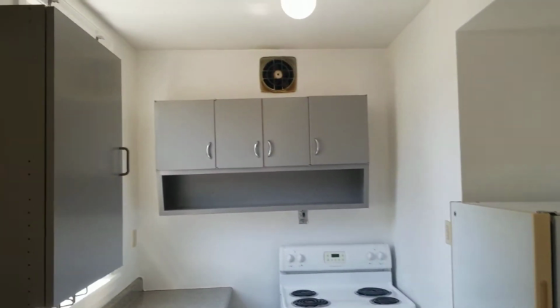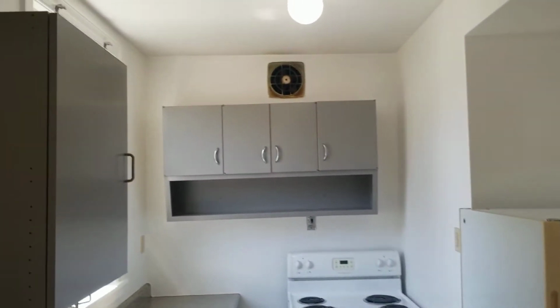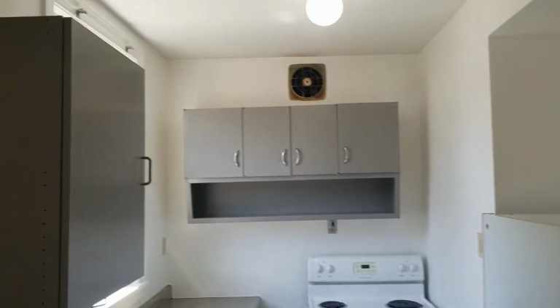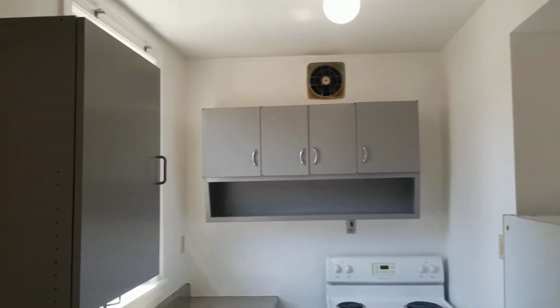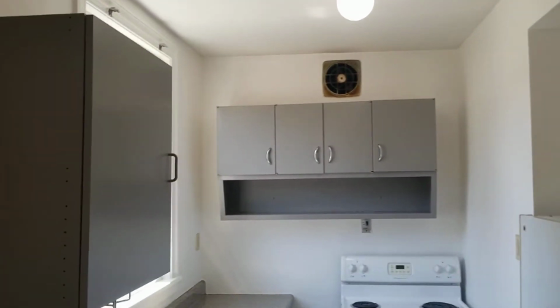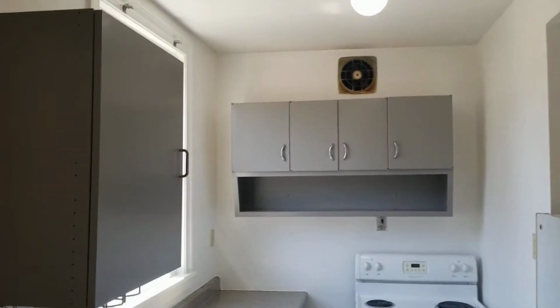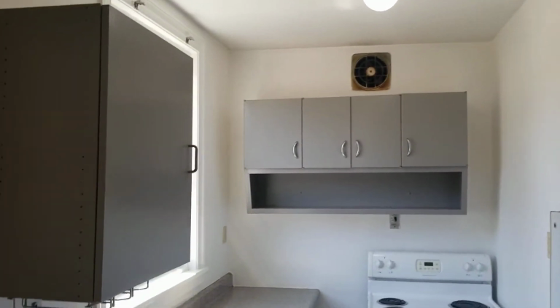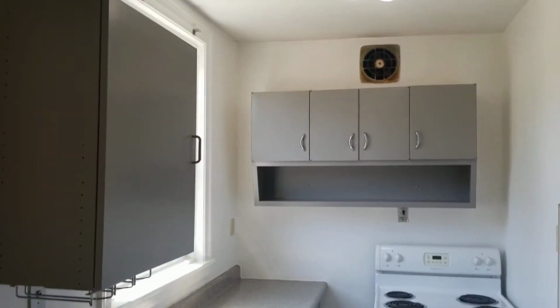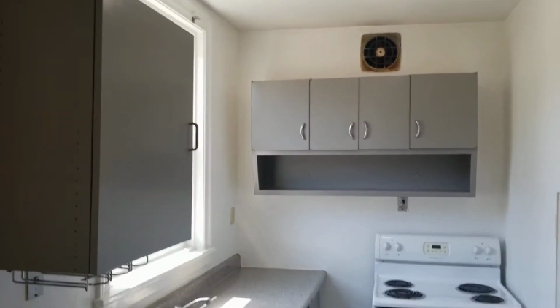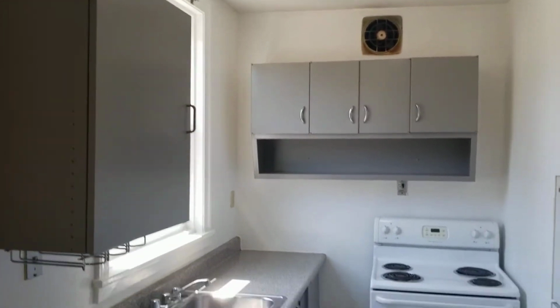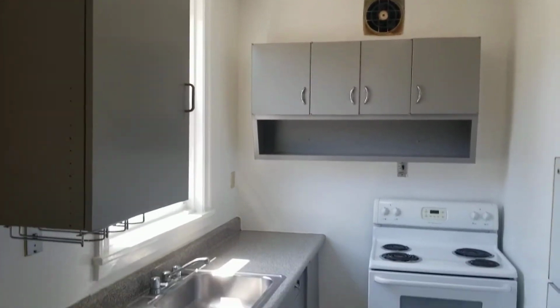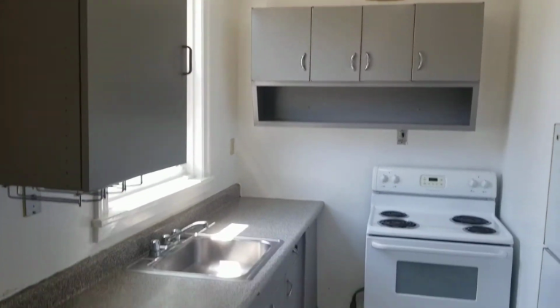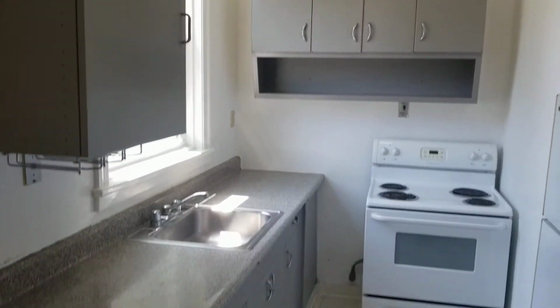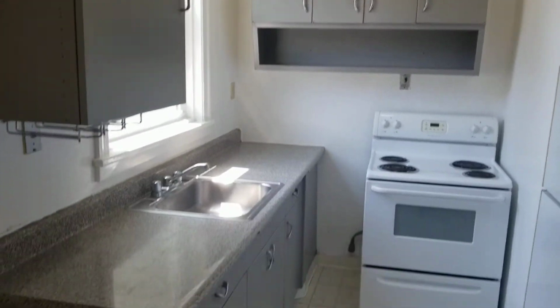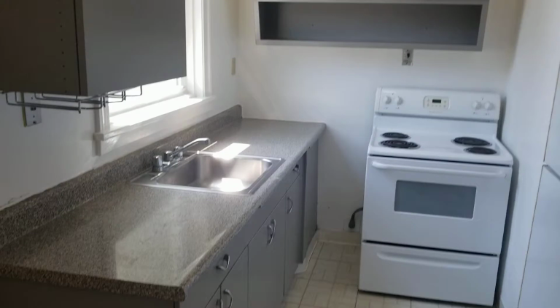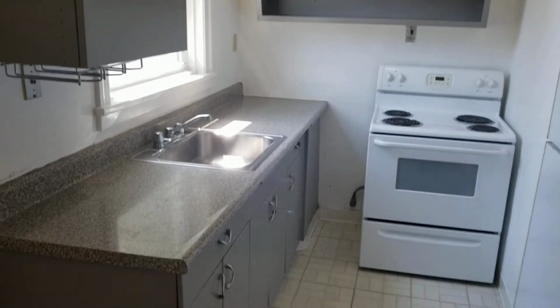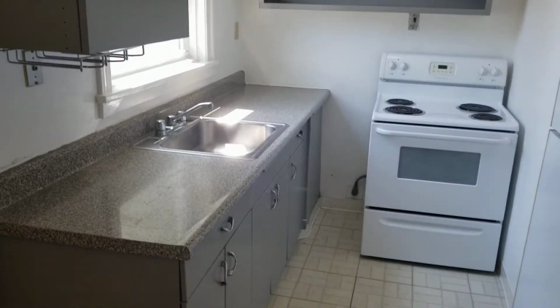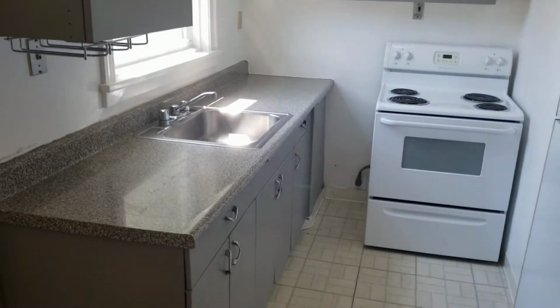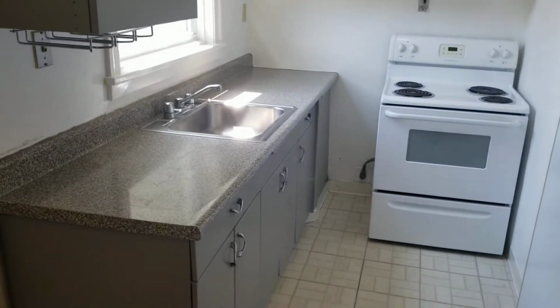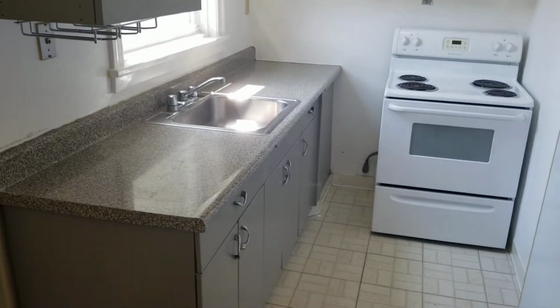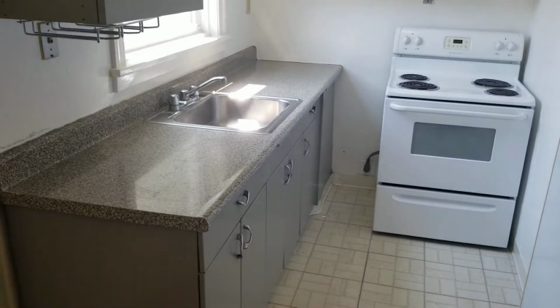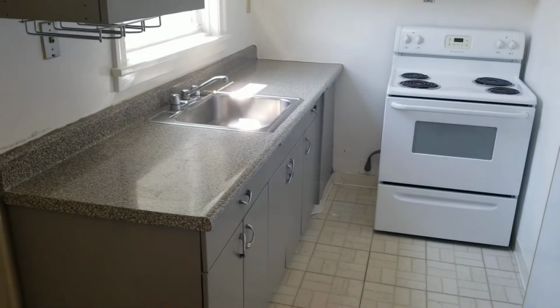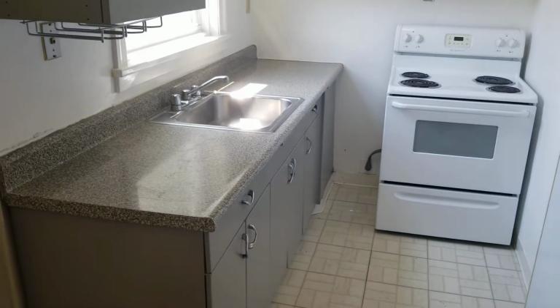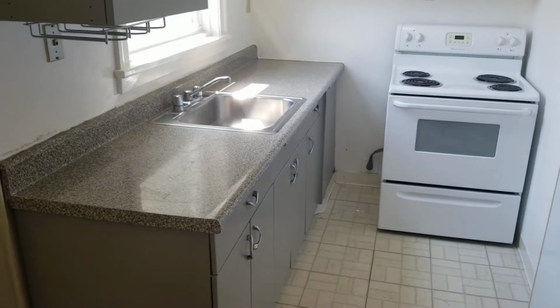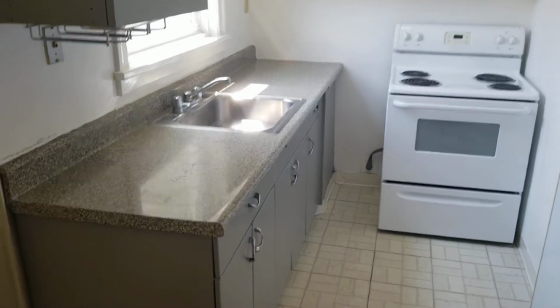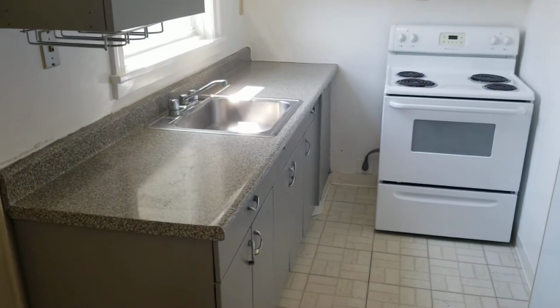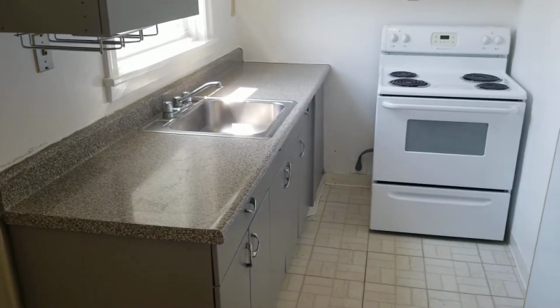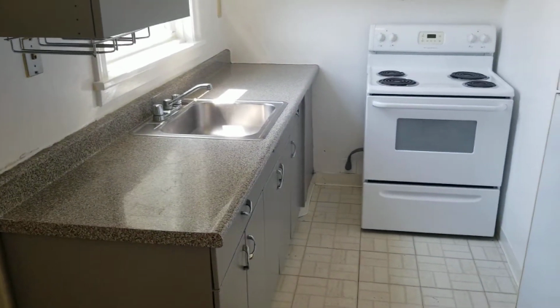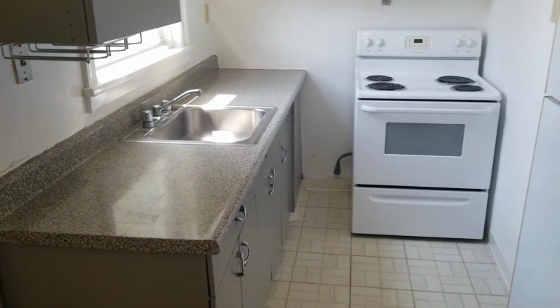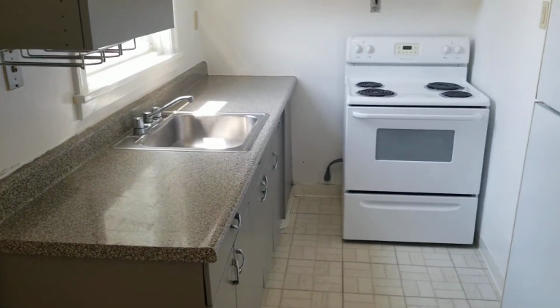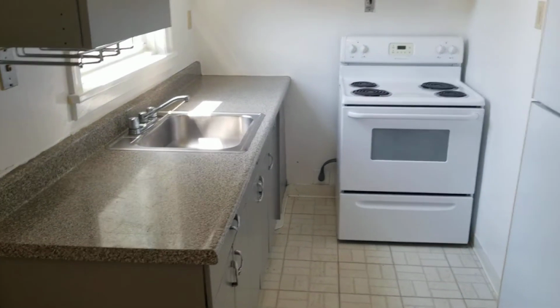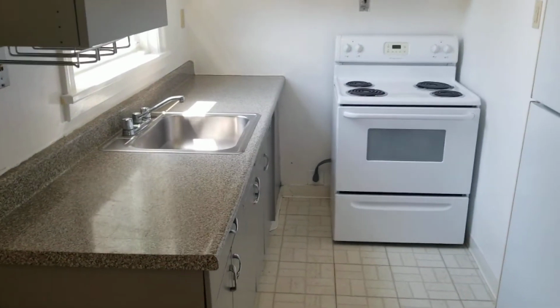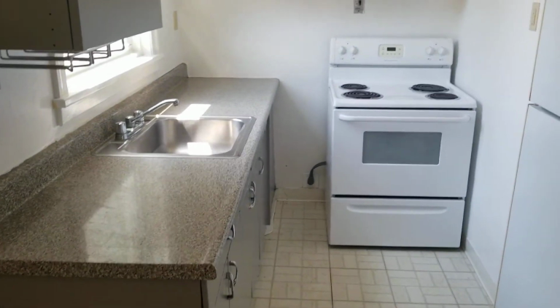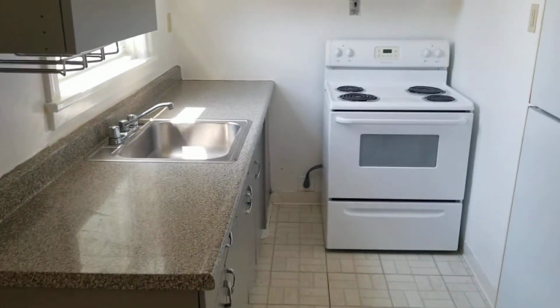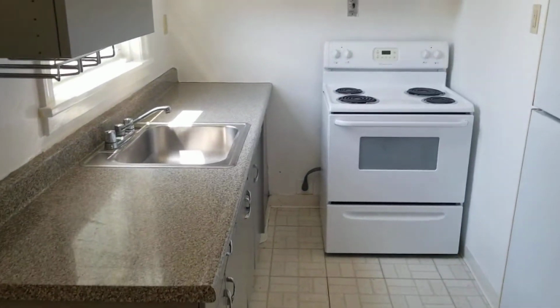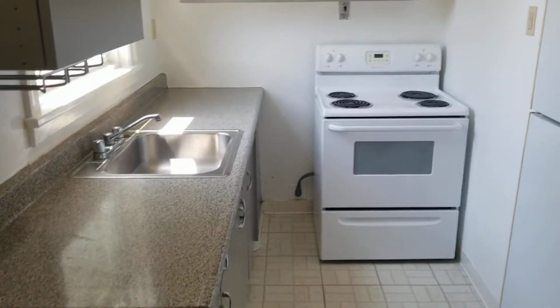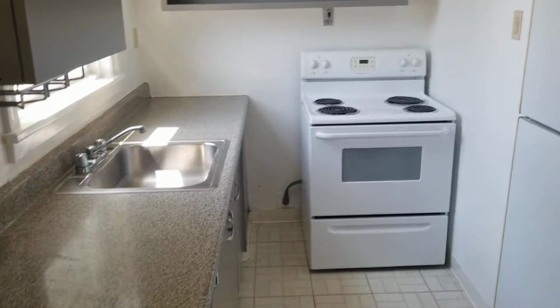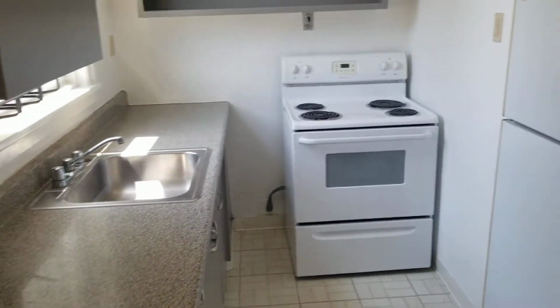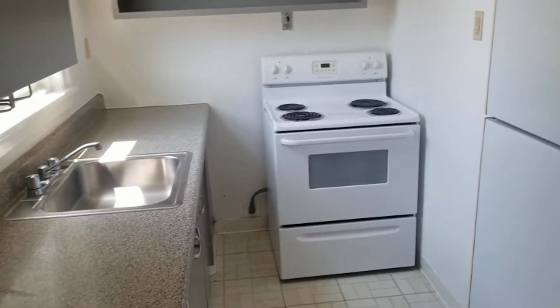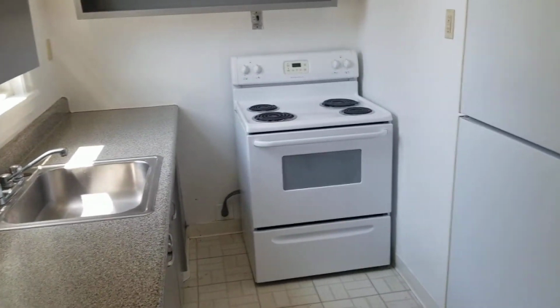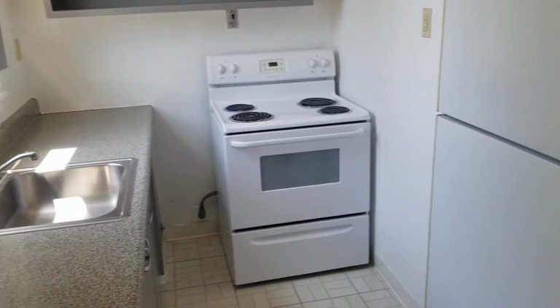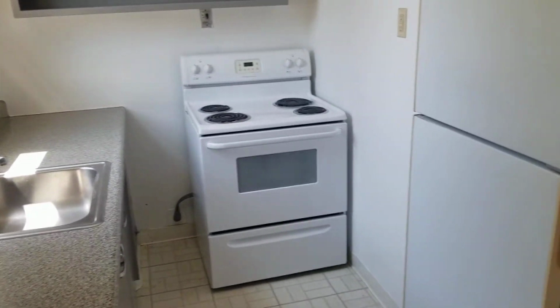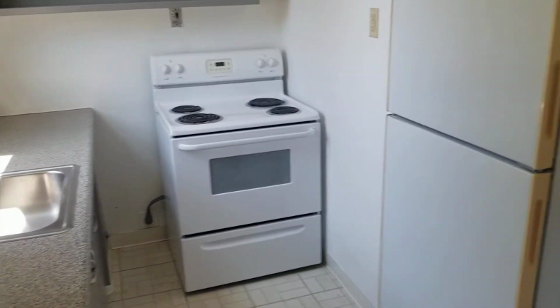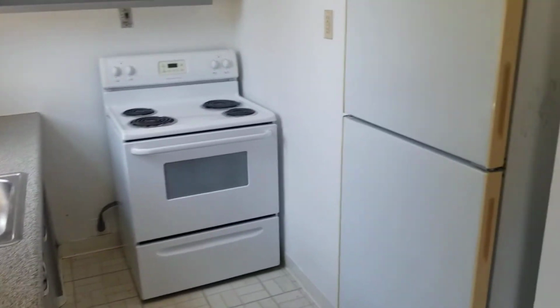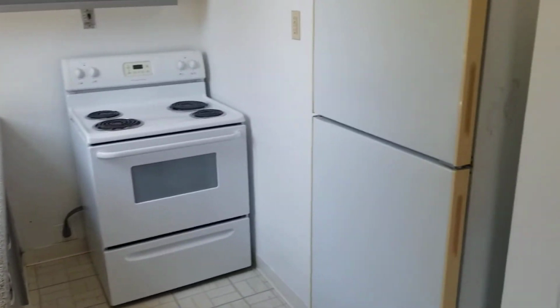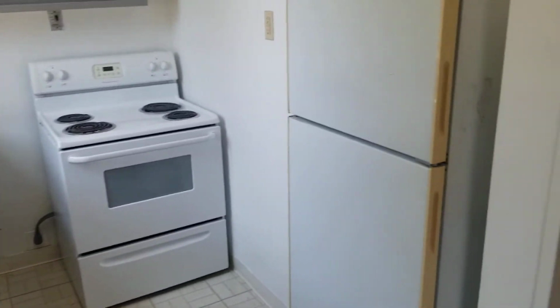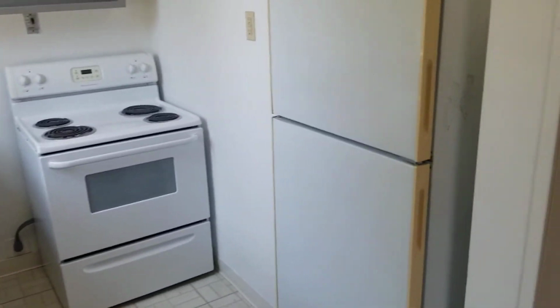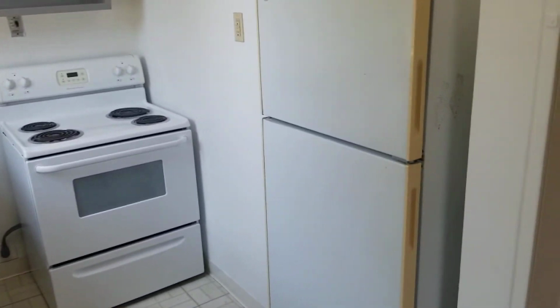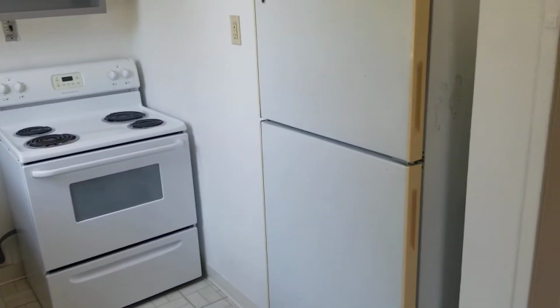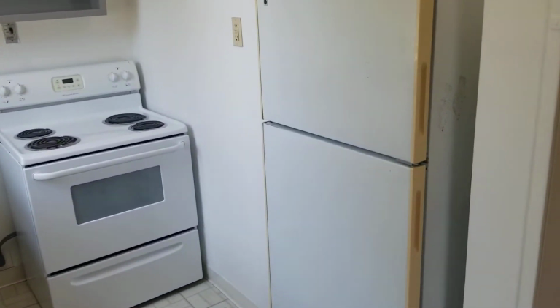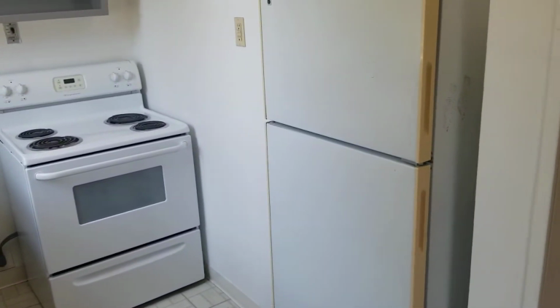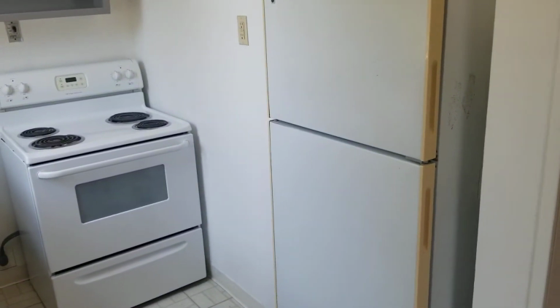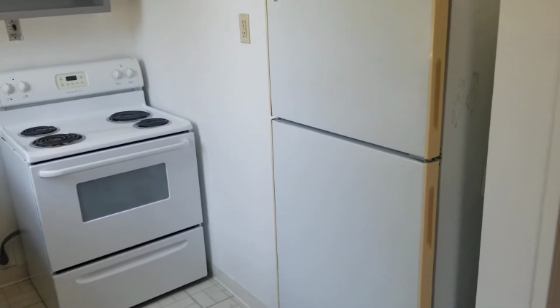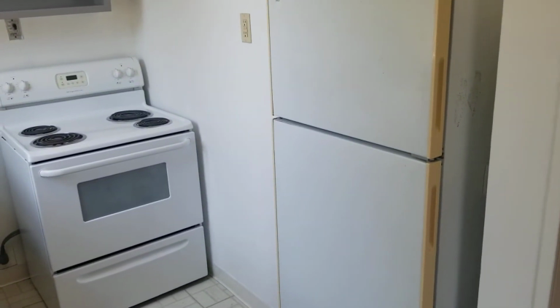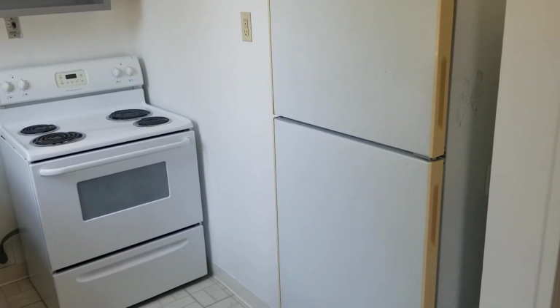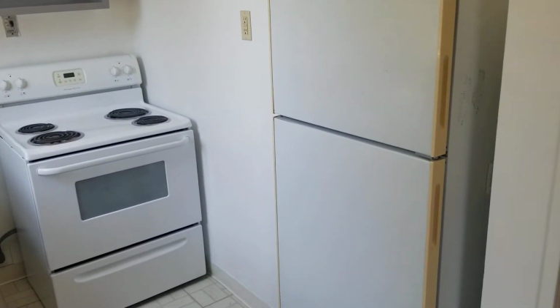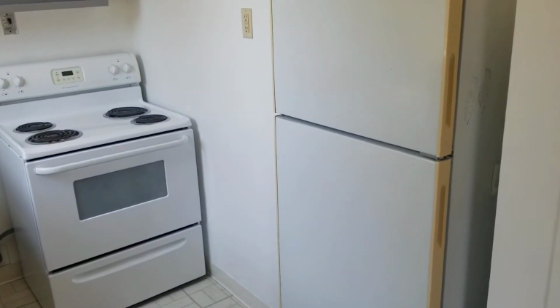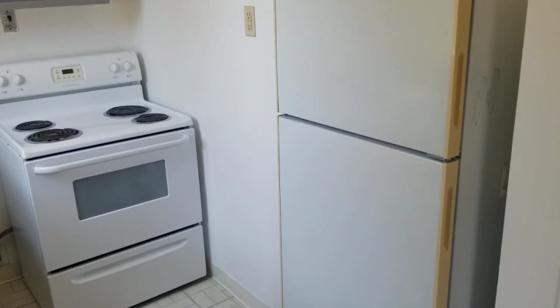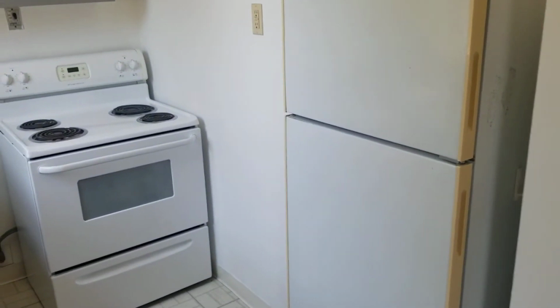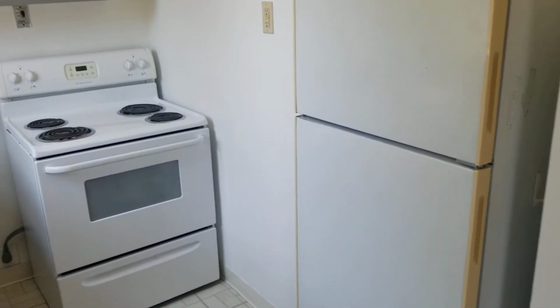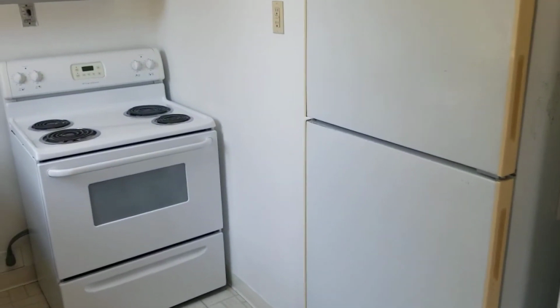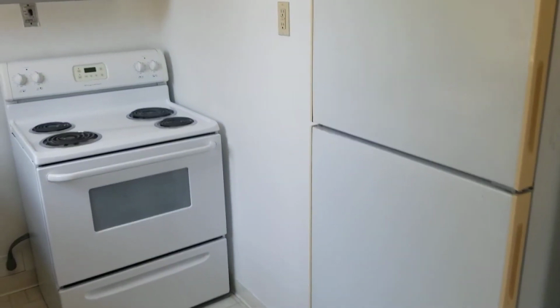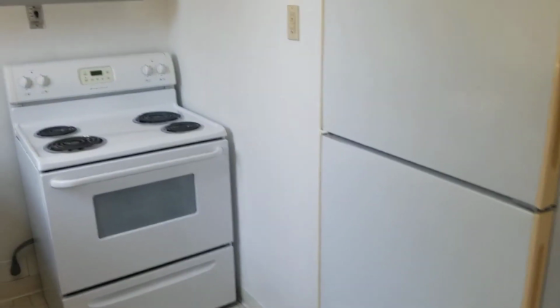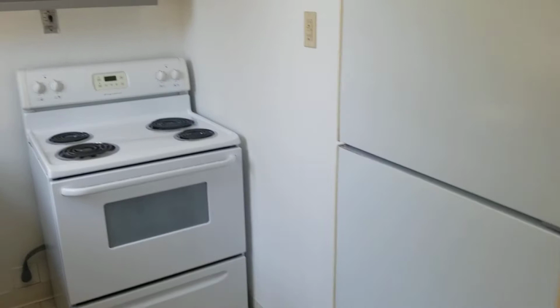You do have quite a bit of cabinetry and some countertop space. The electric stove and refrigerator are also included in the rent.